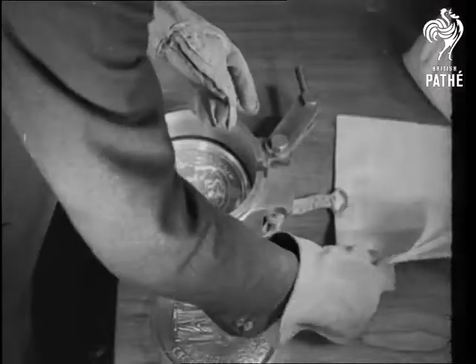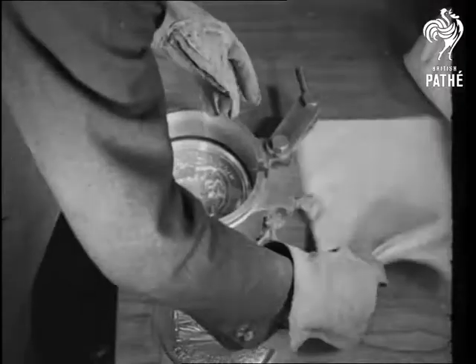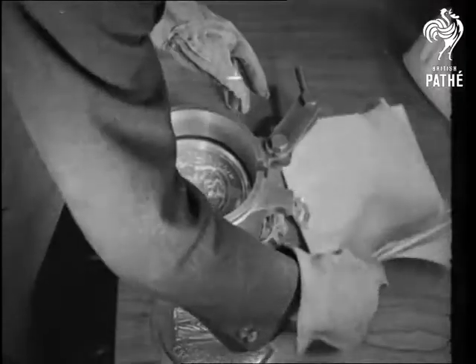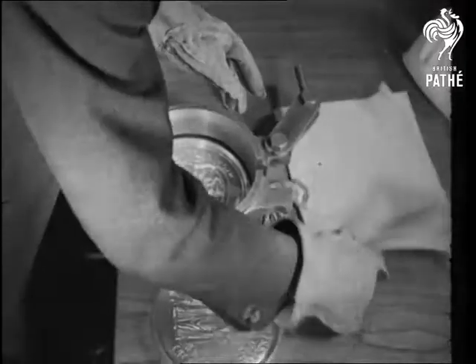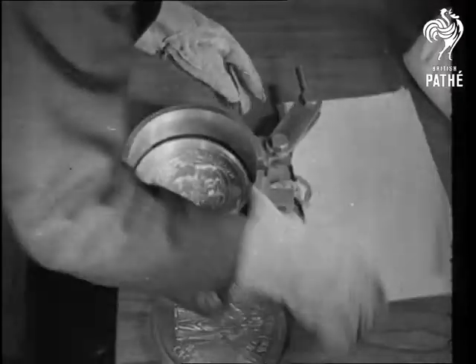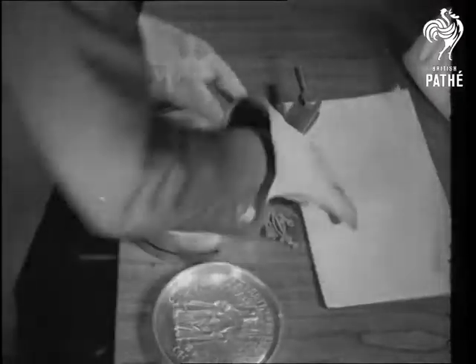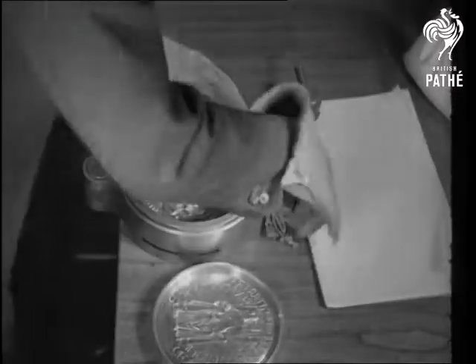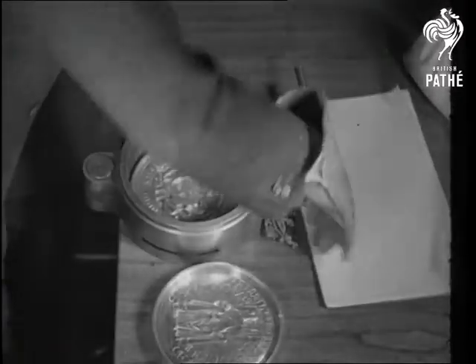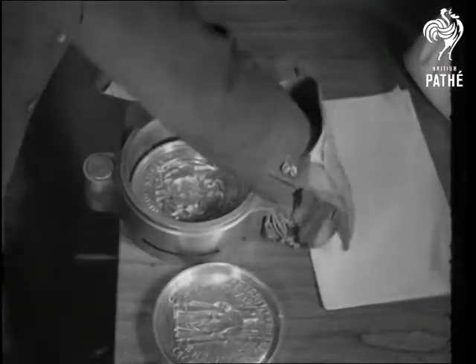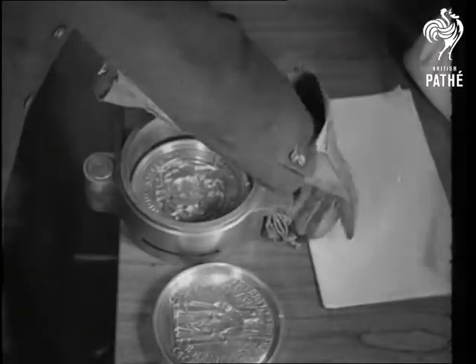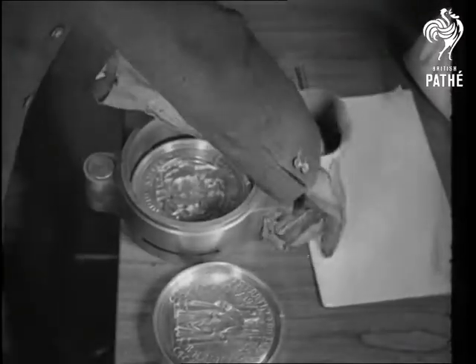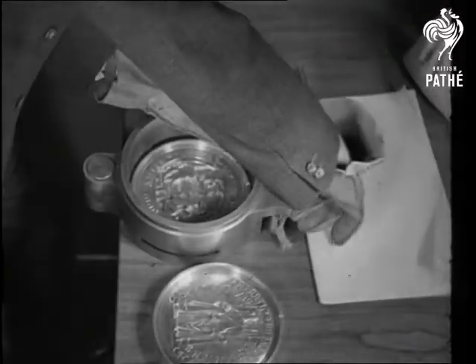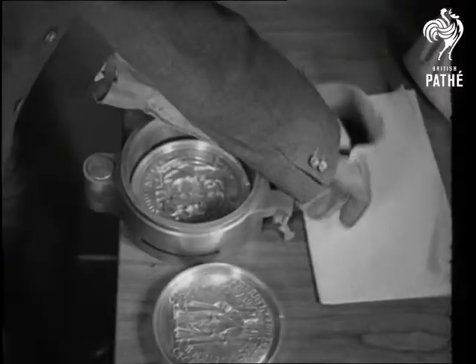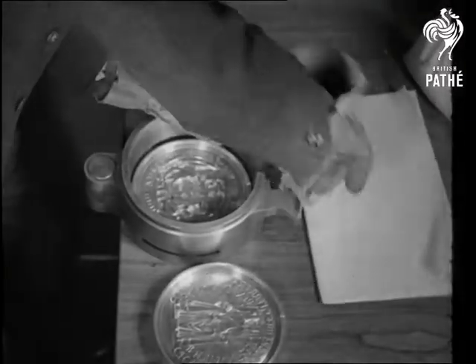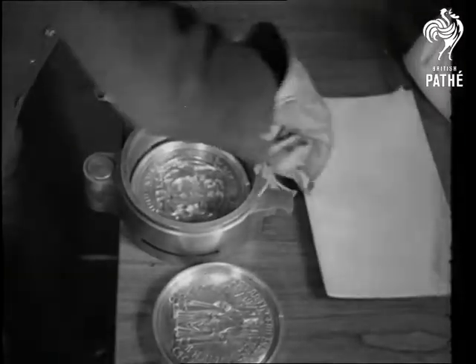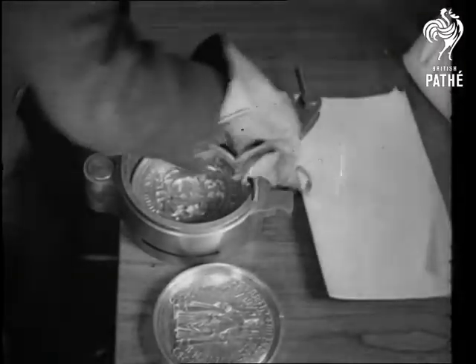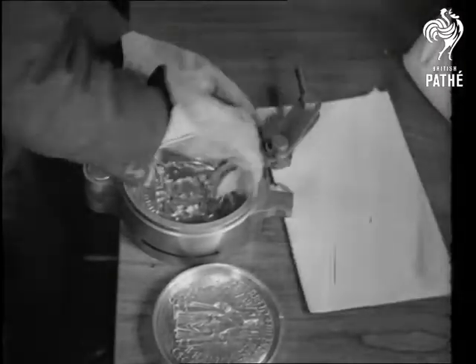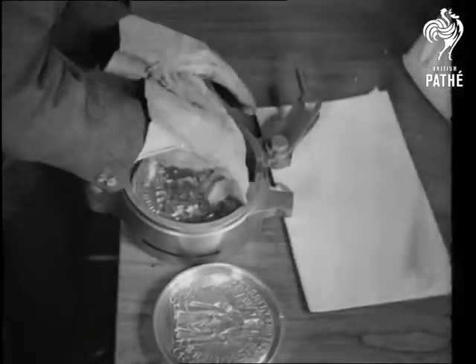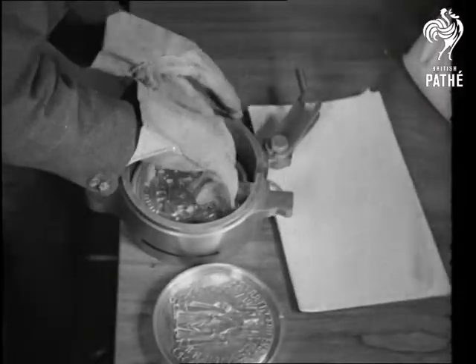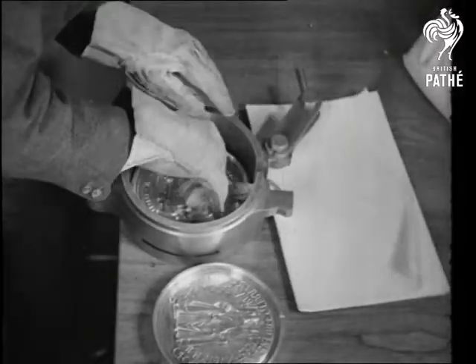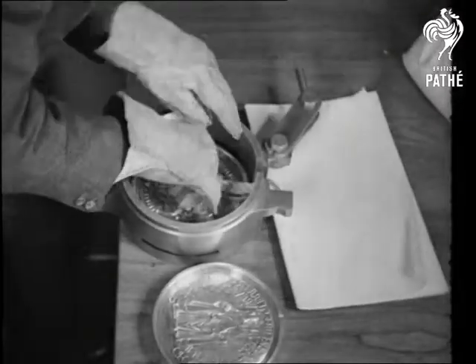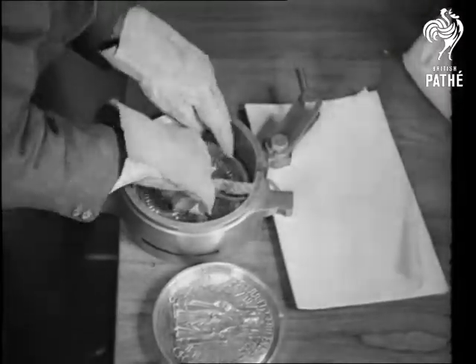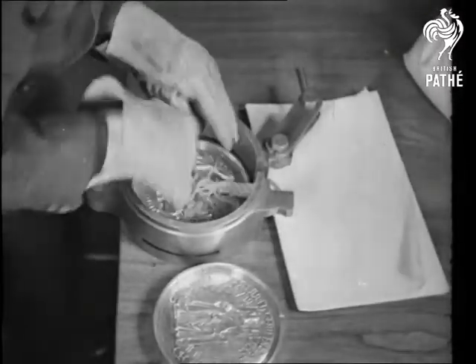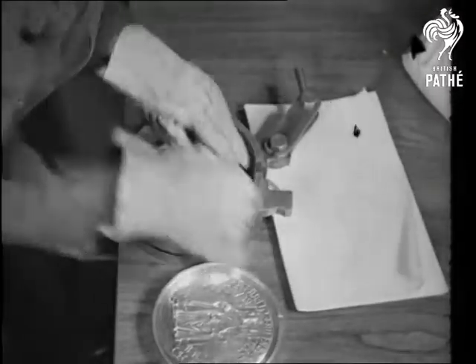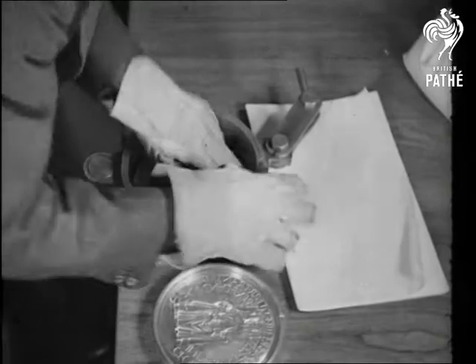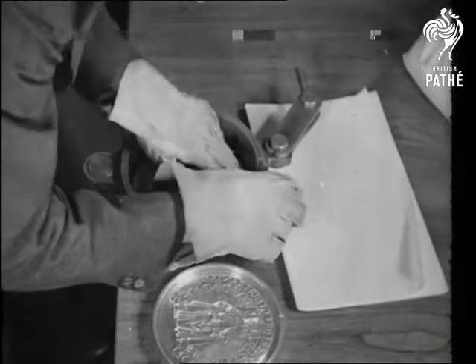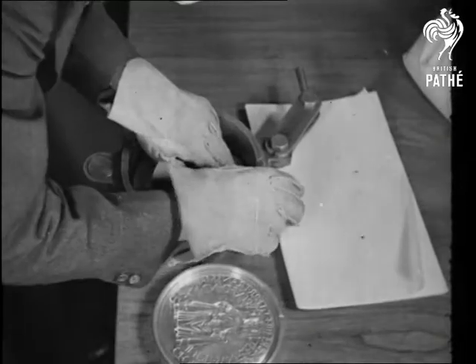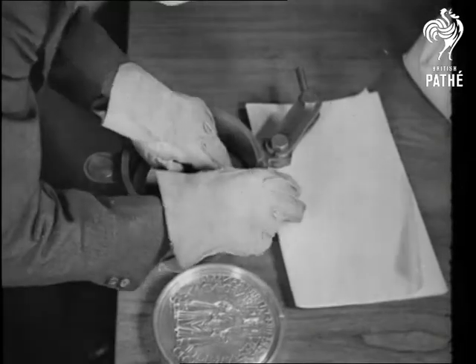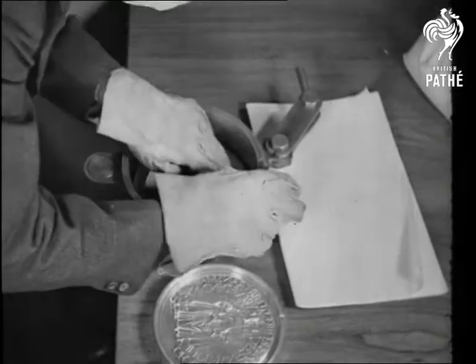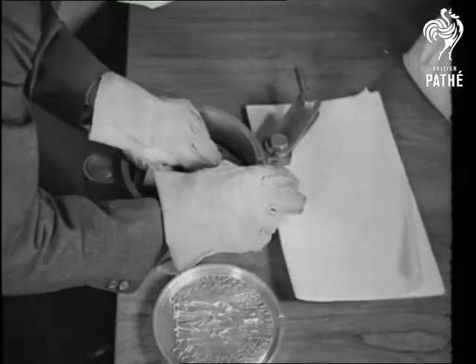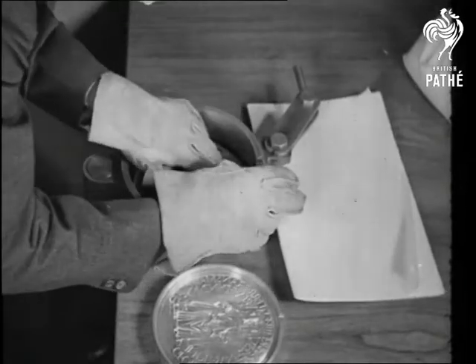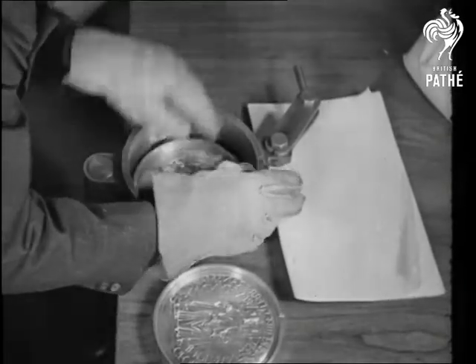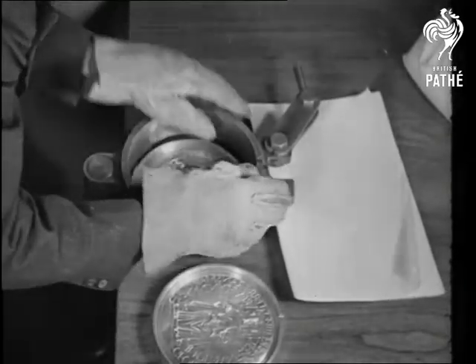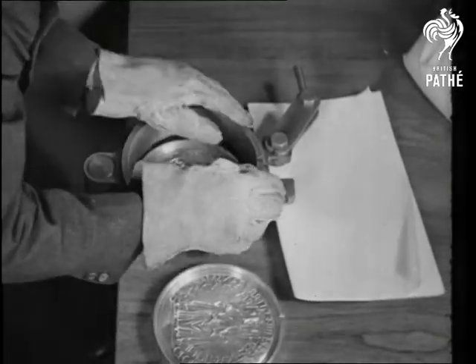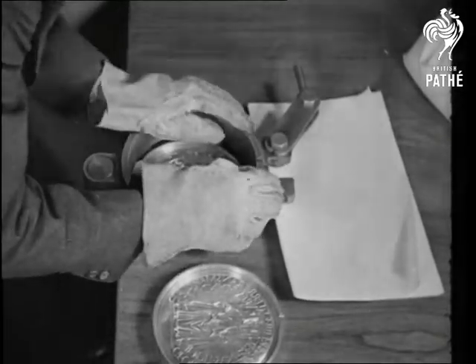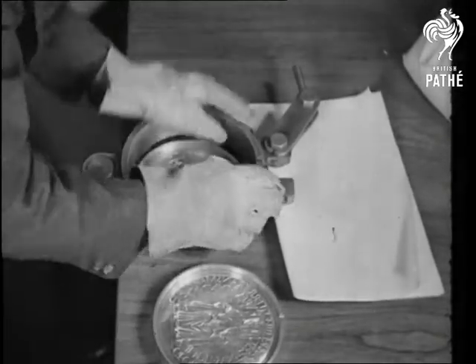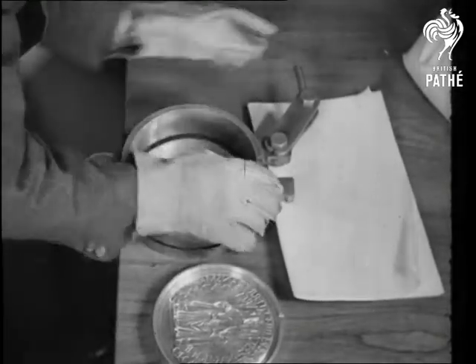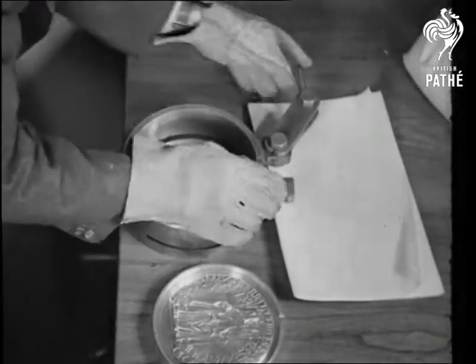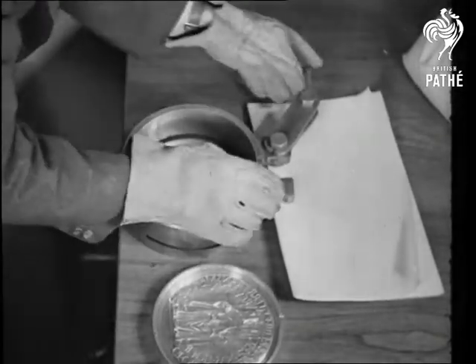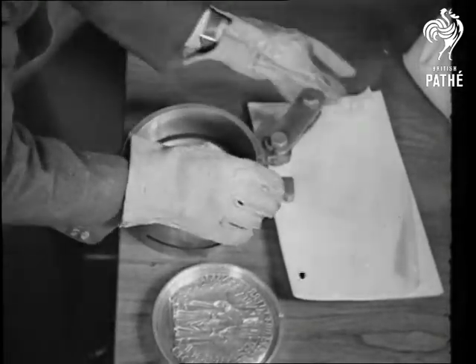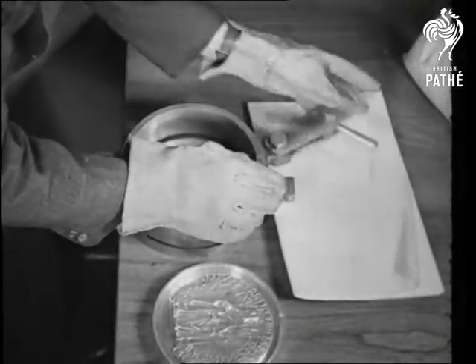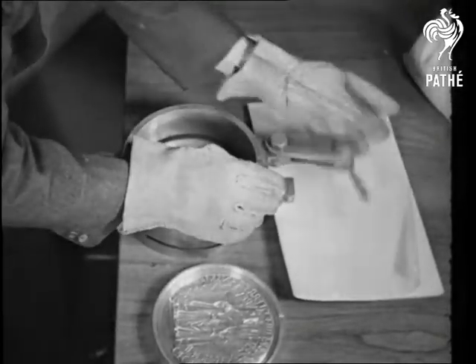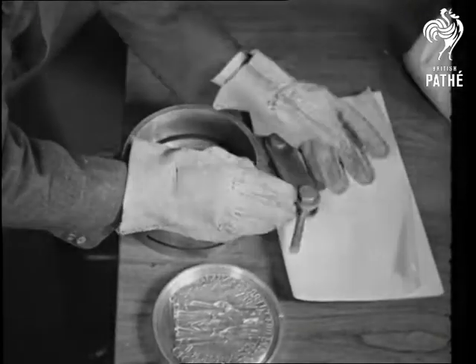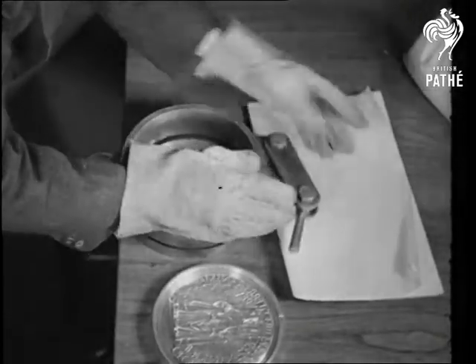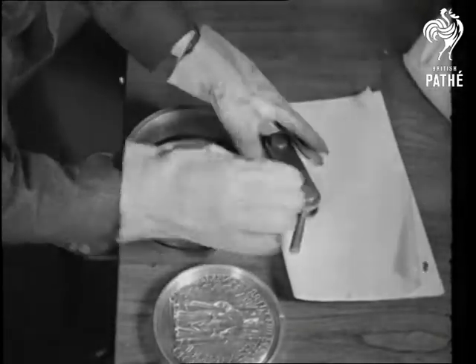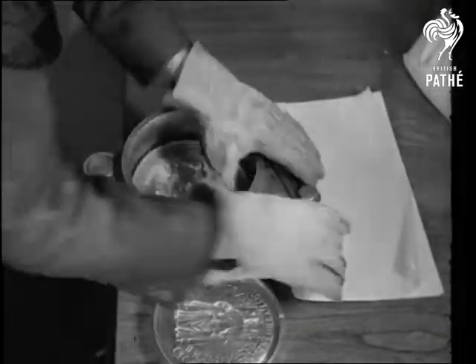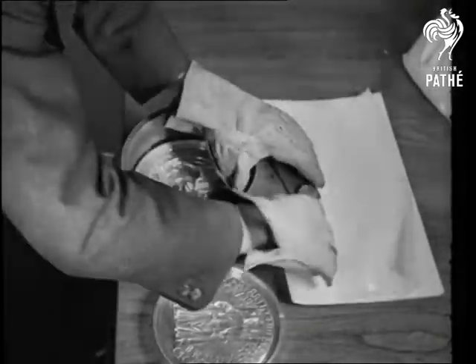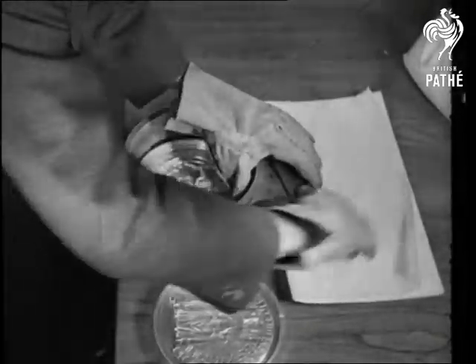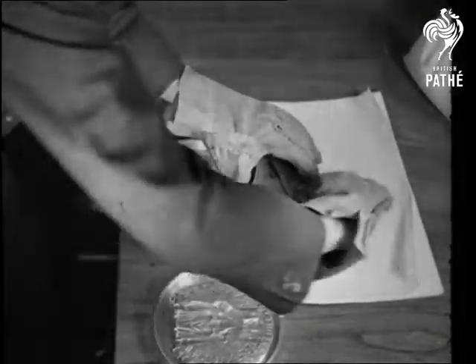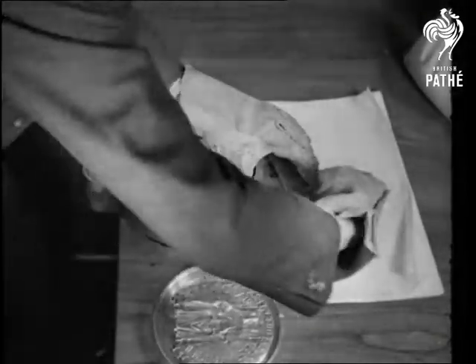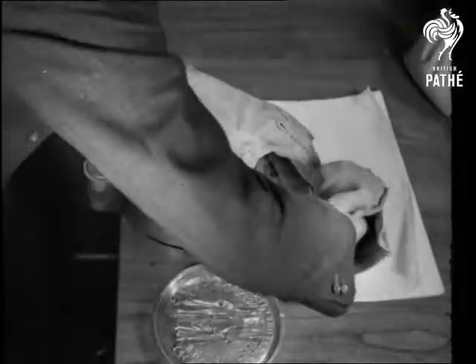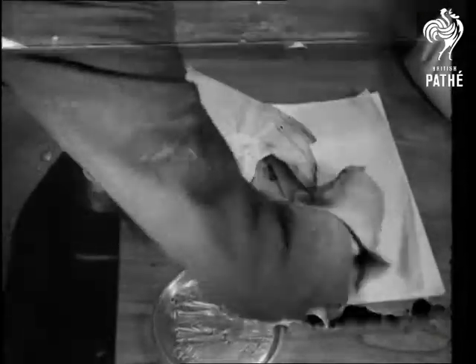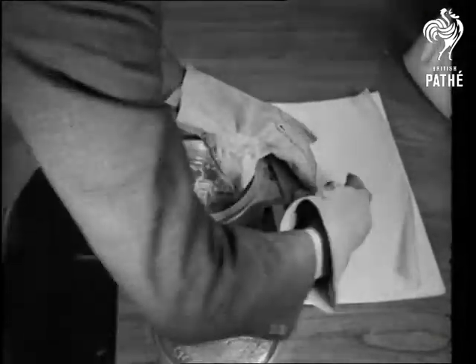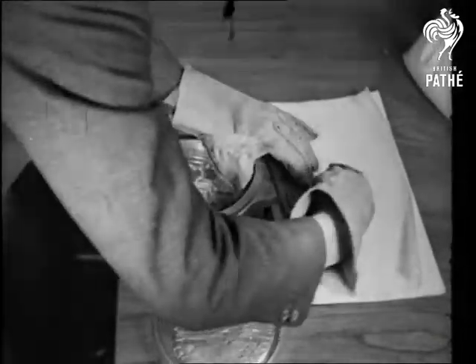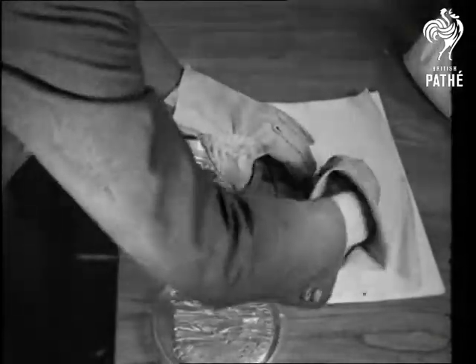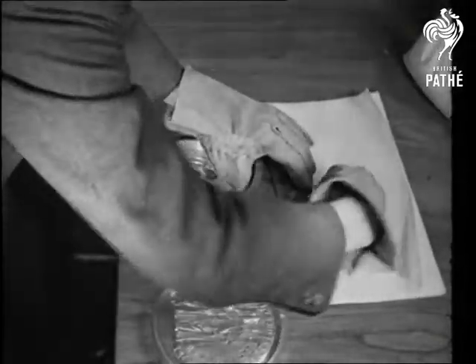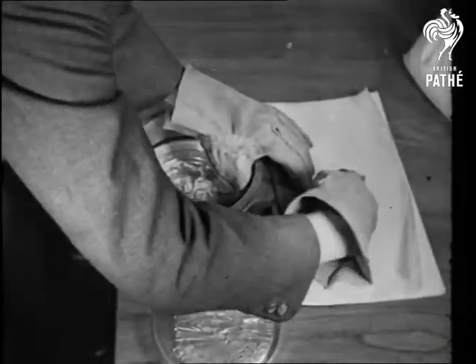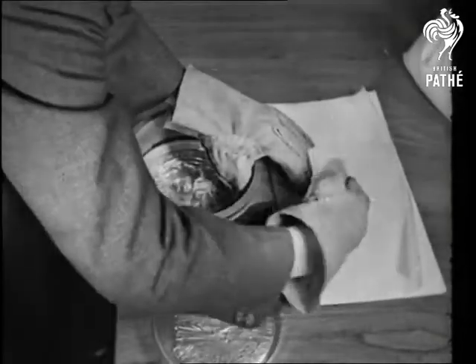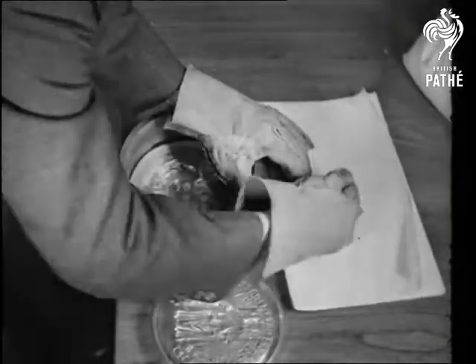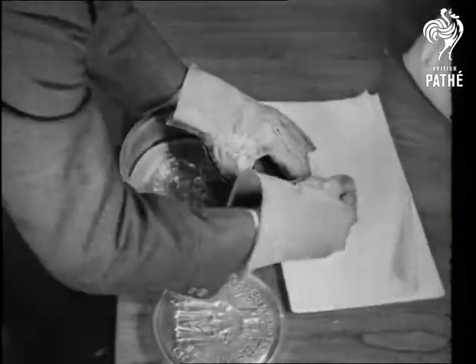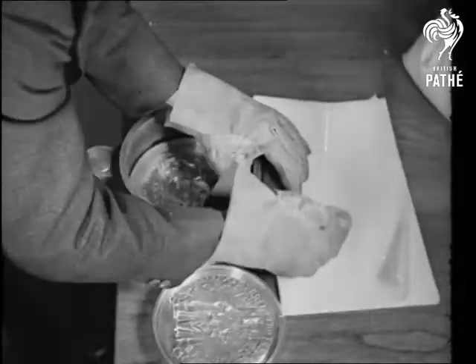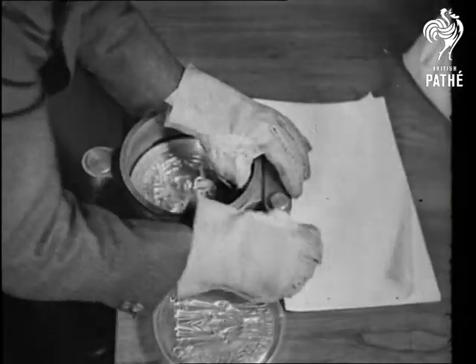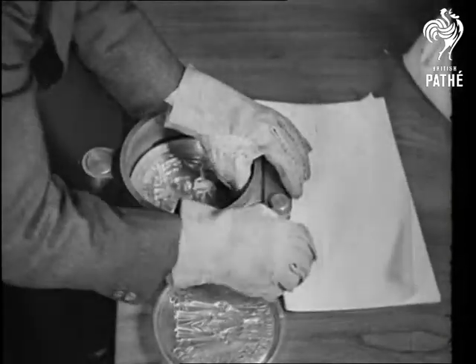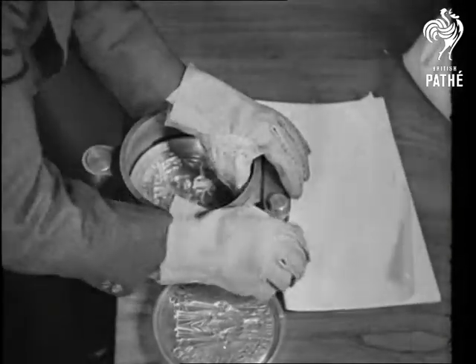The braided cord holding the pages of the document together is placed between the heated dies, and celluloid powder is poured in.